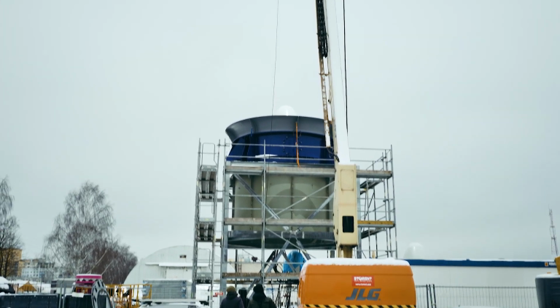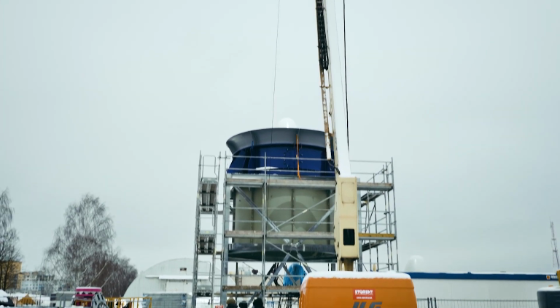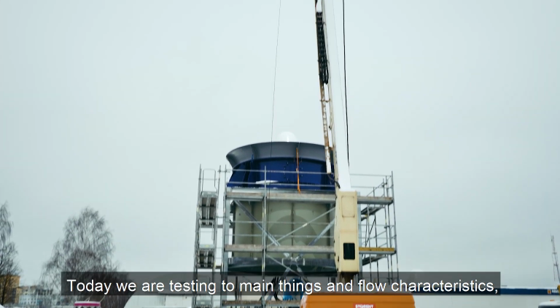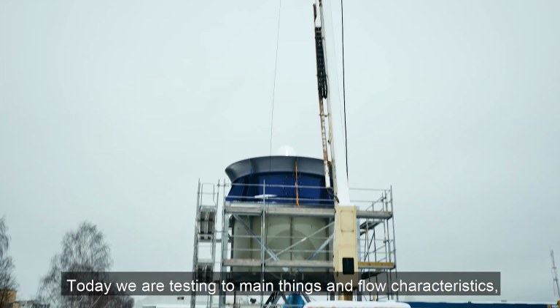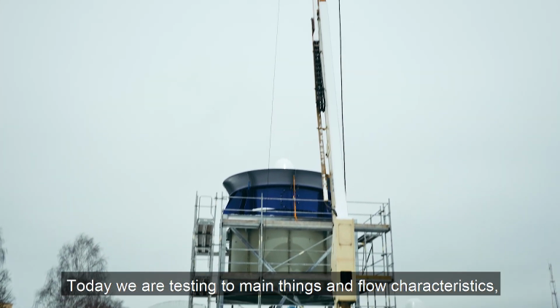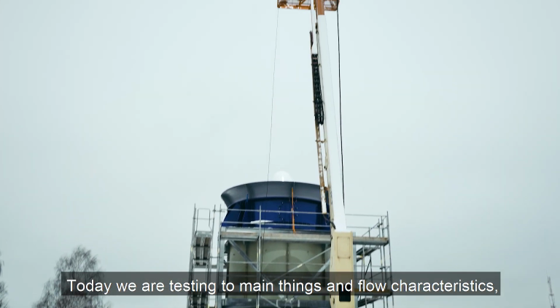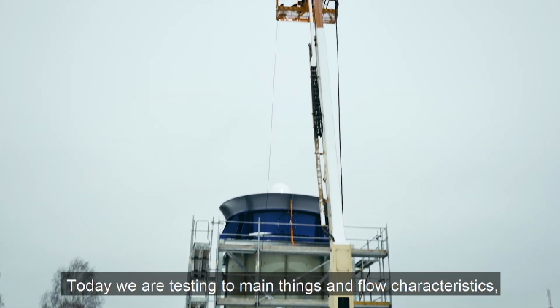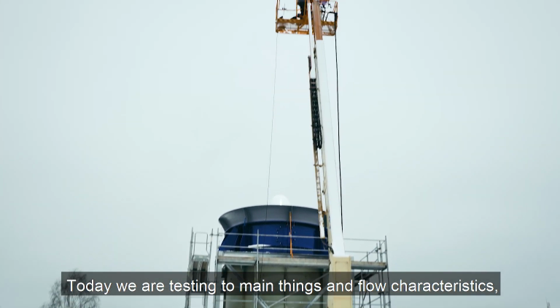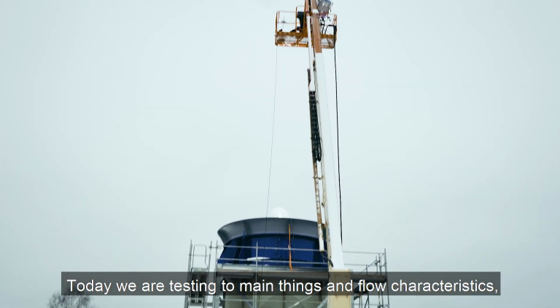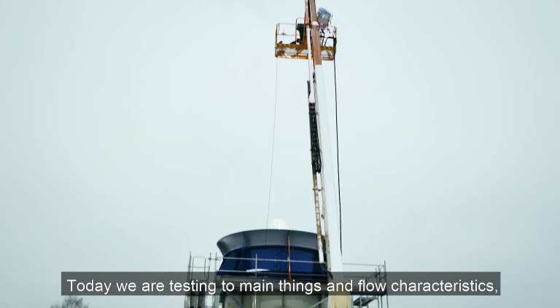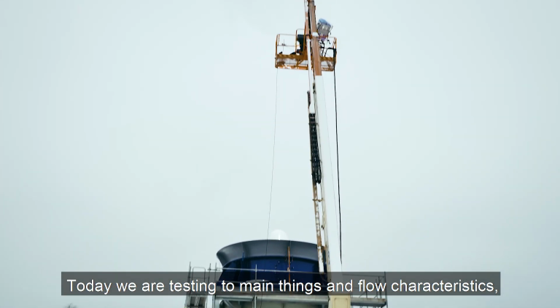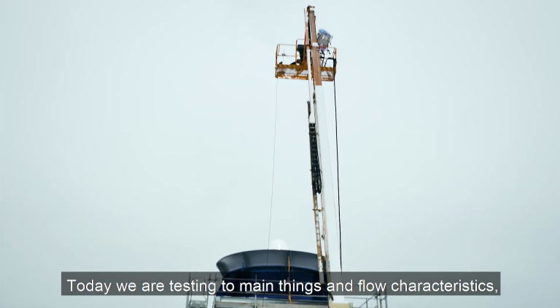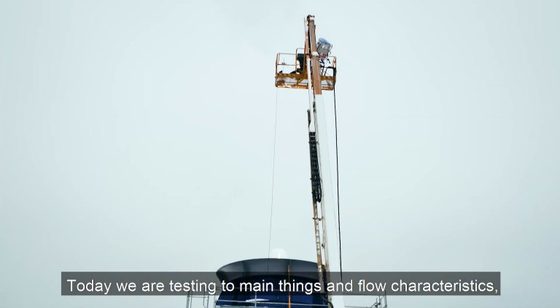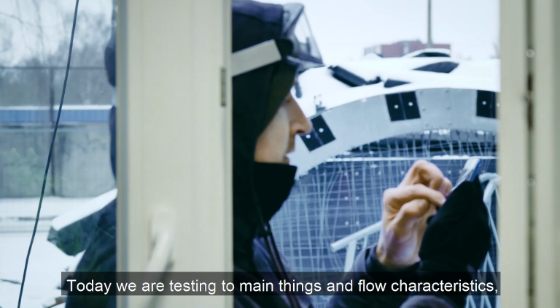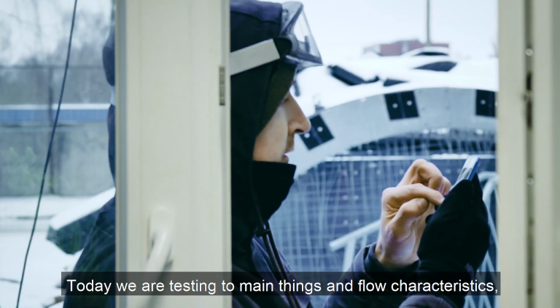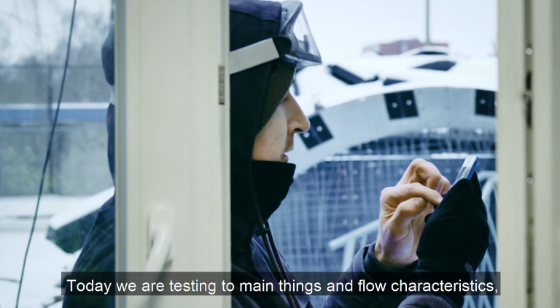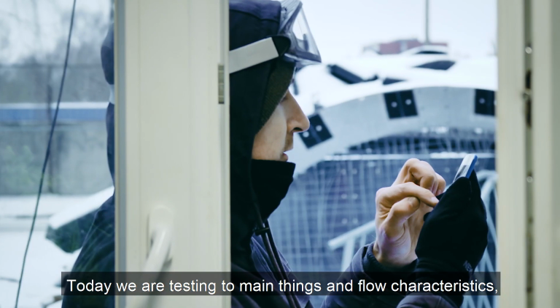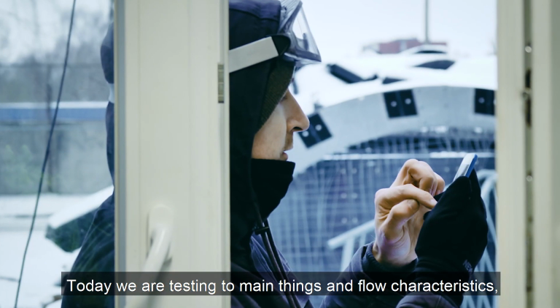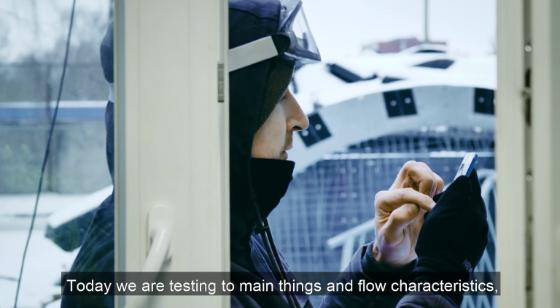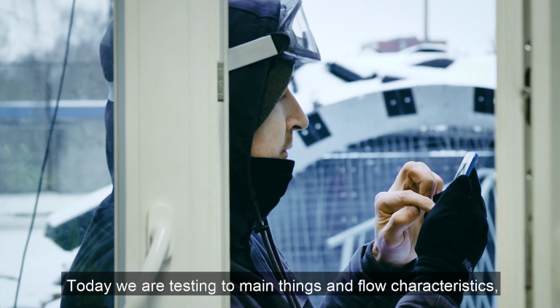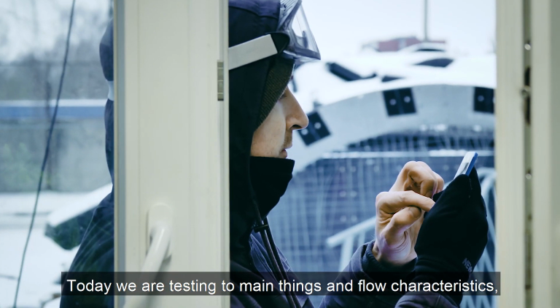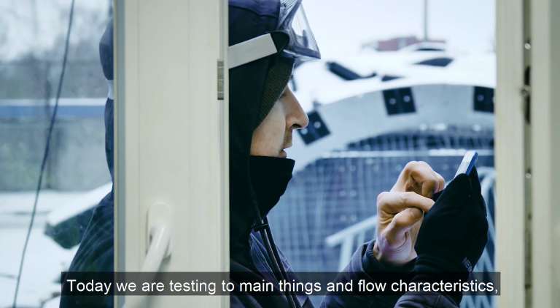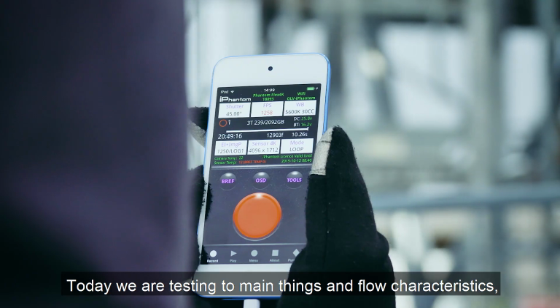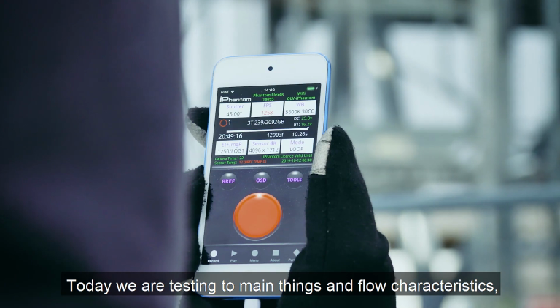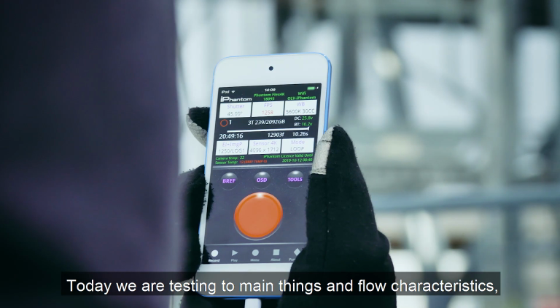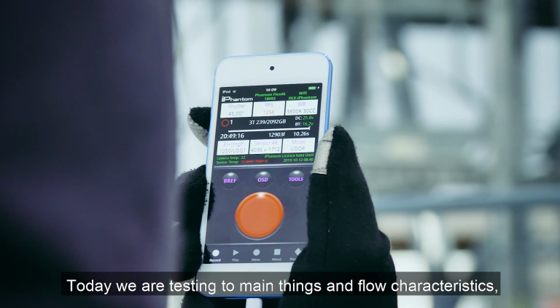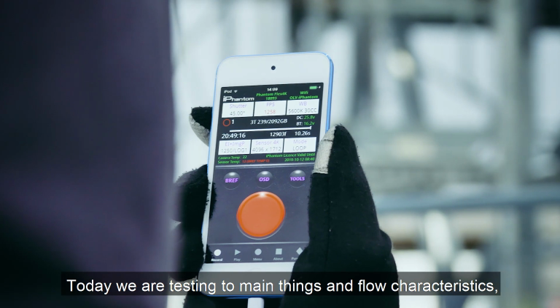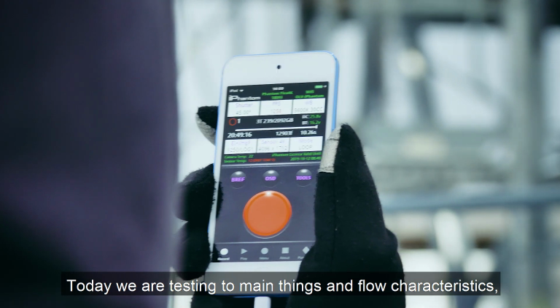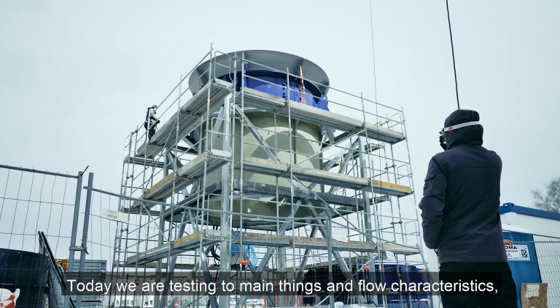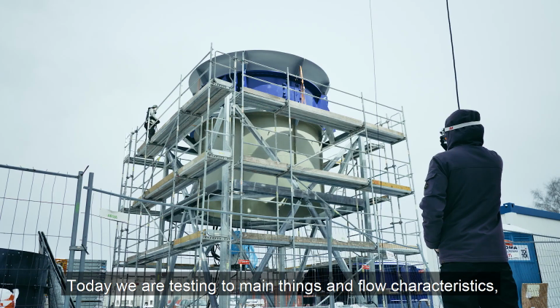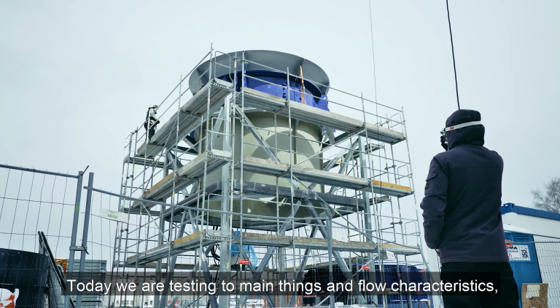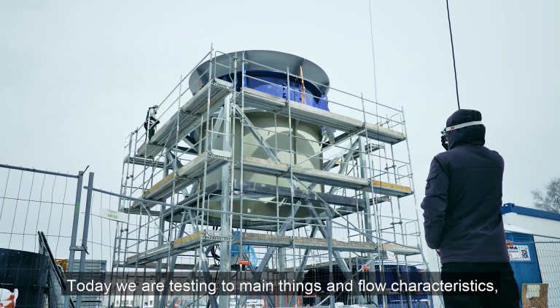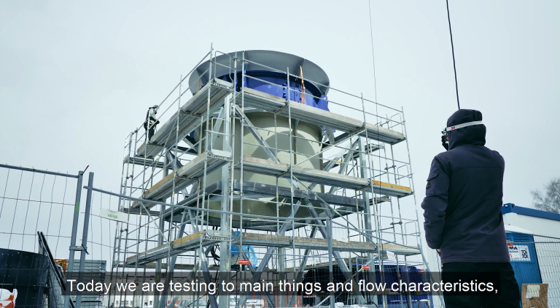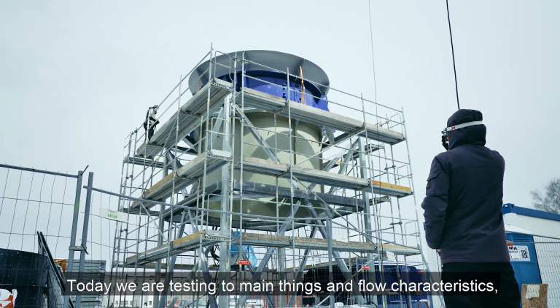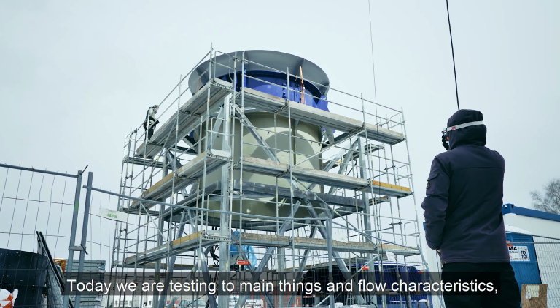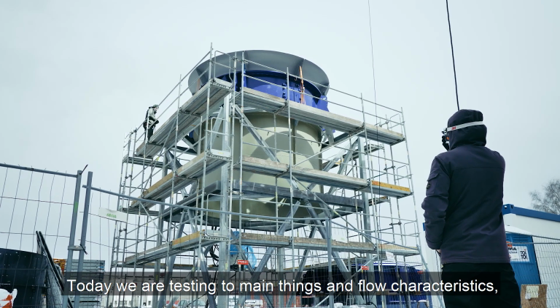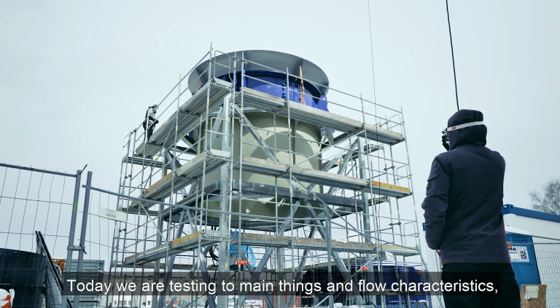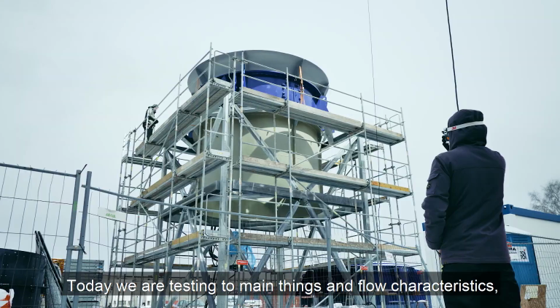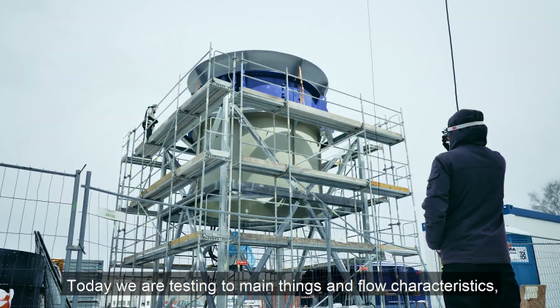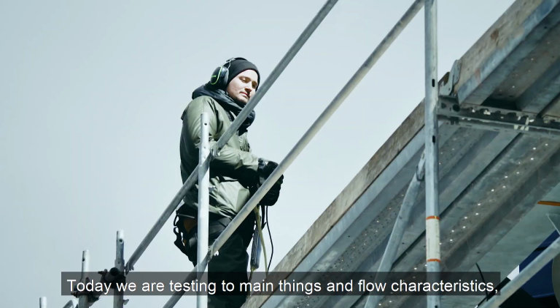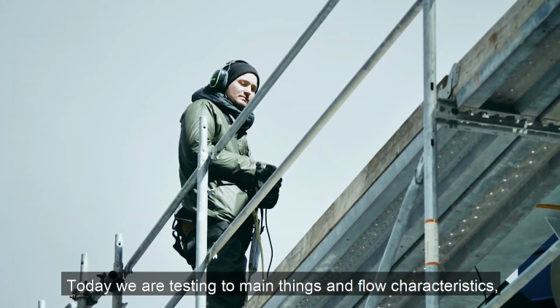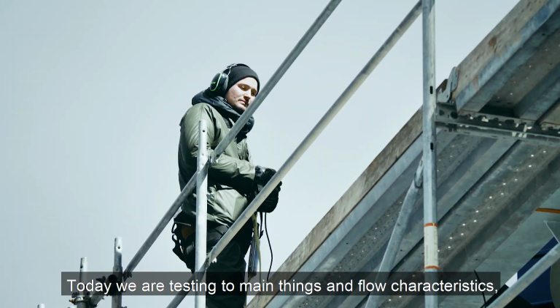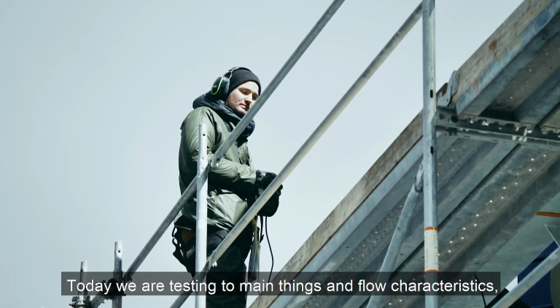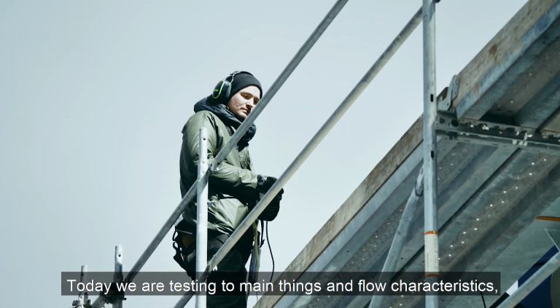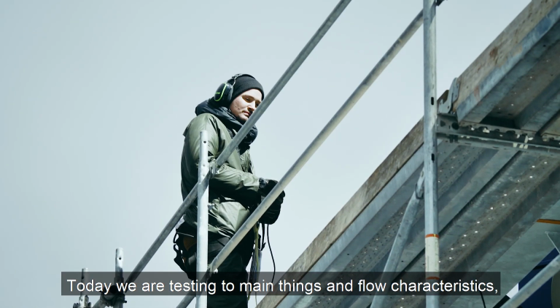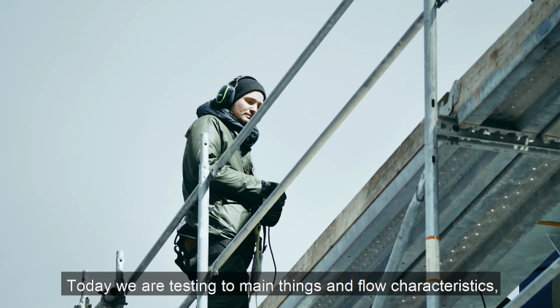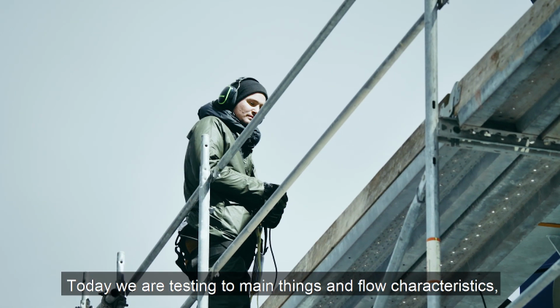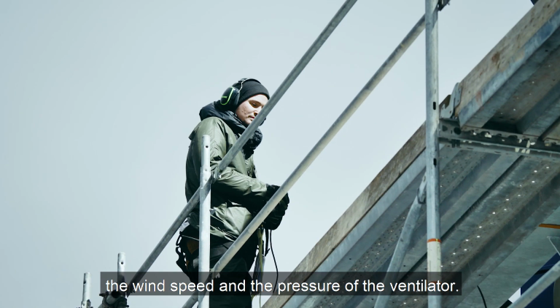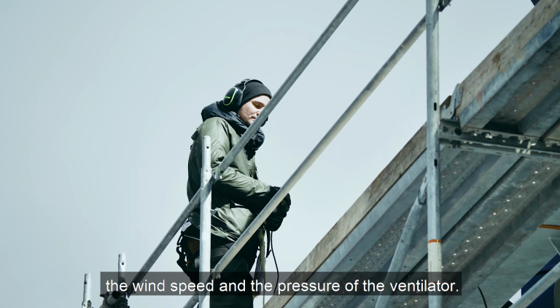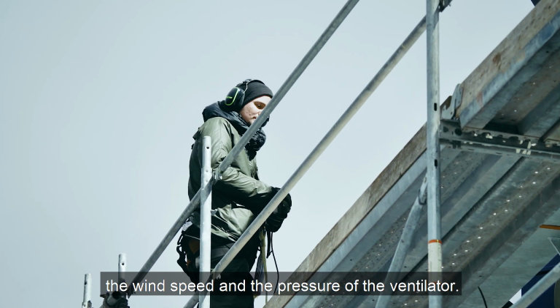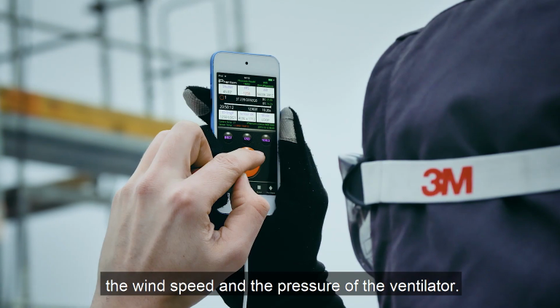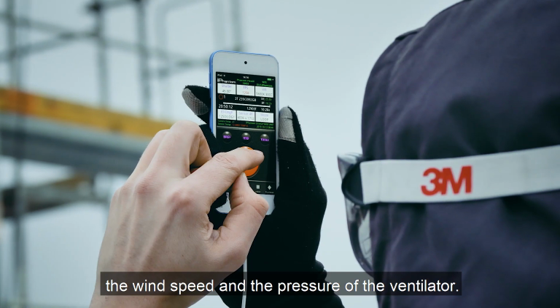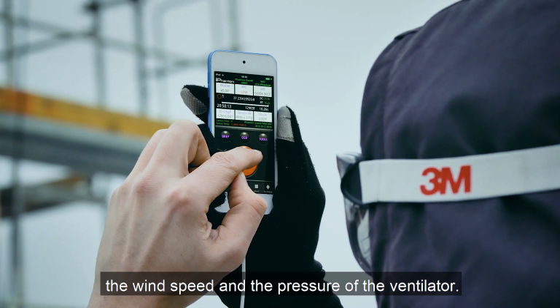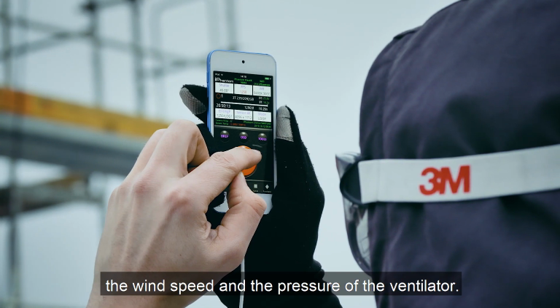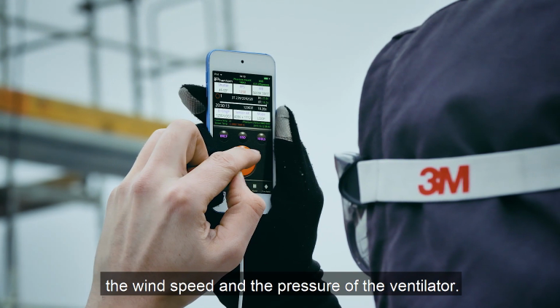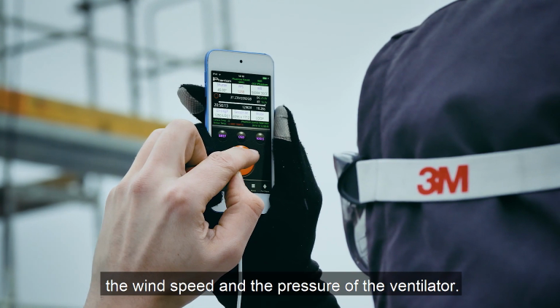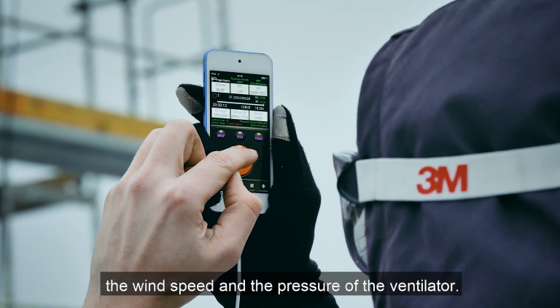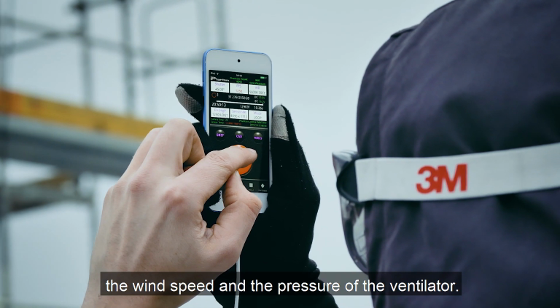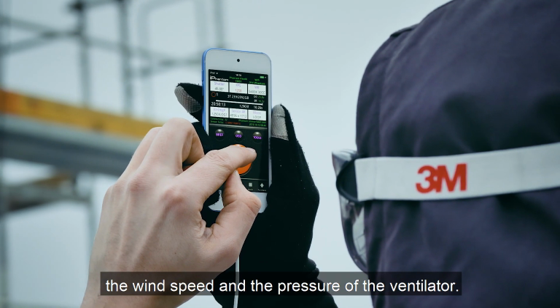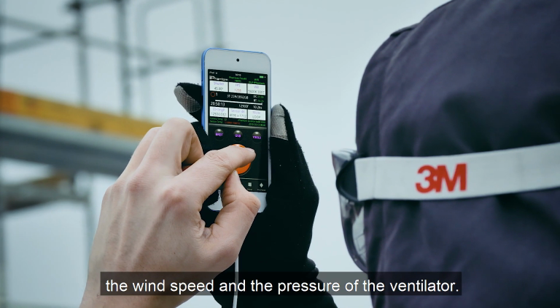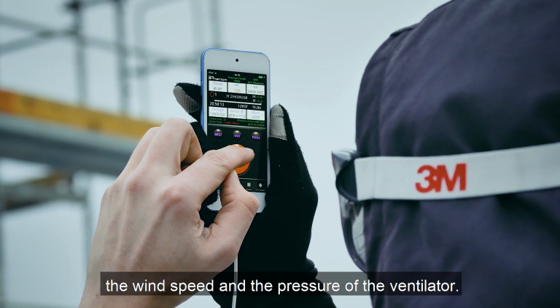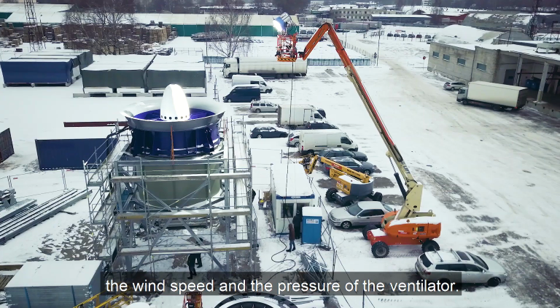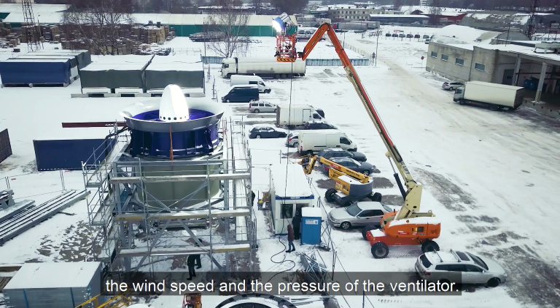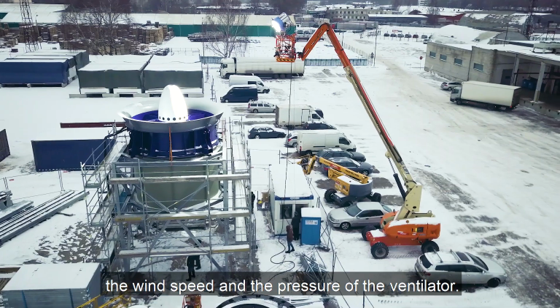Today we are testing two main things. The first is that we are measuring the flow characteristics: the wind speed and the pressure of the ventilator.